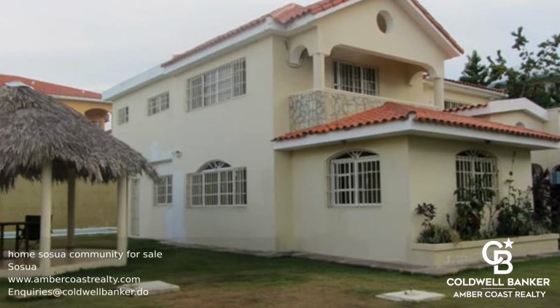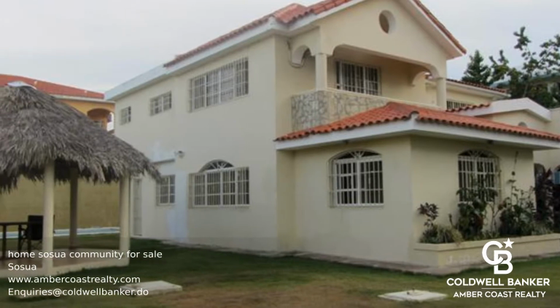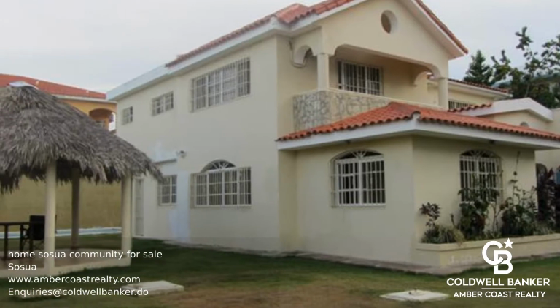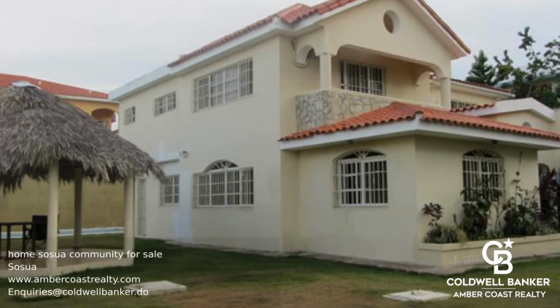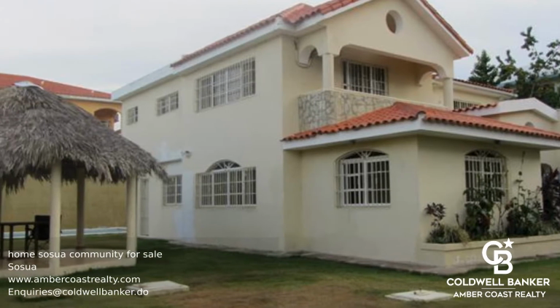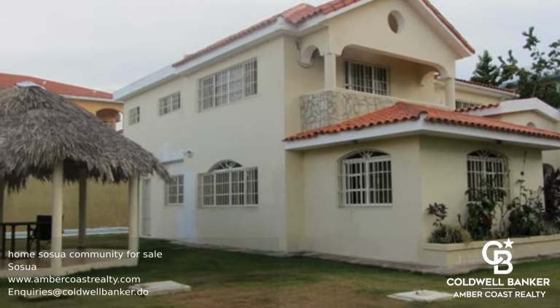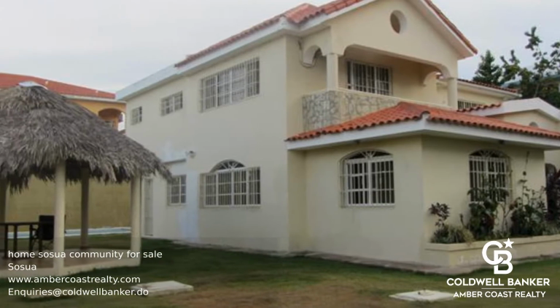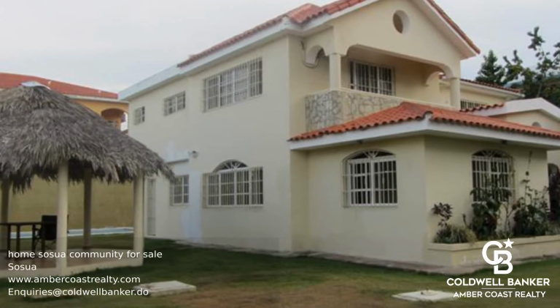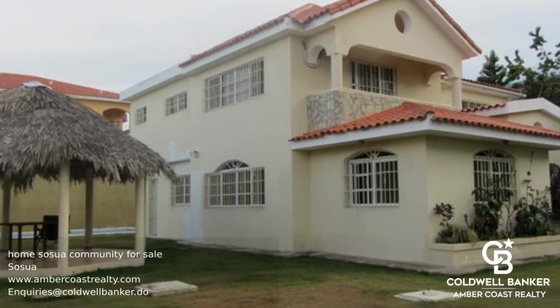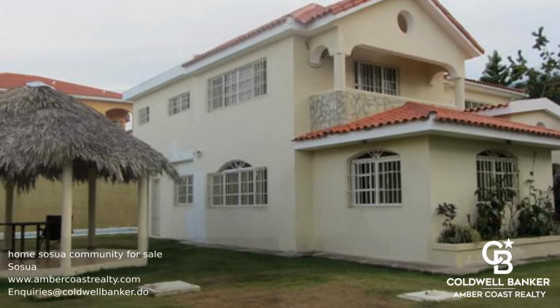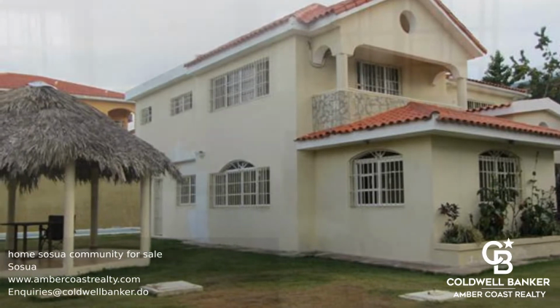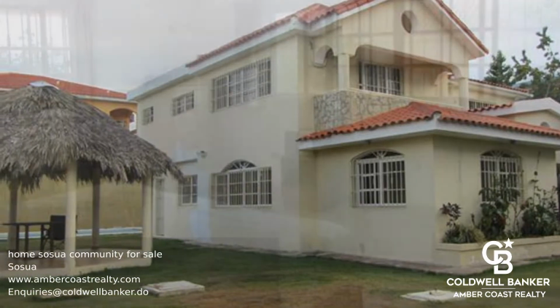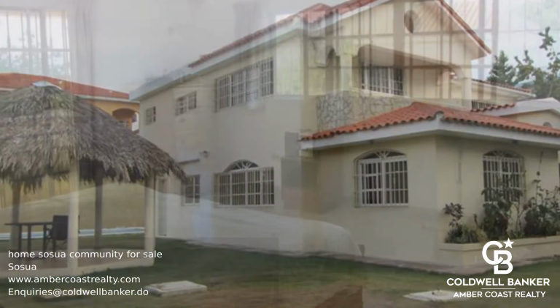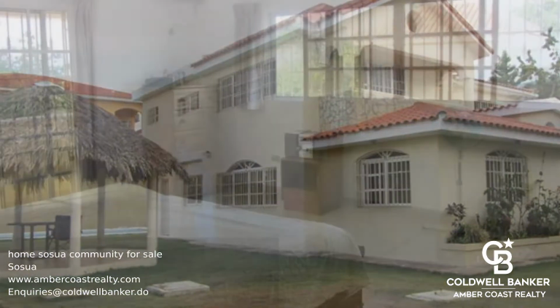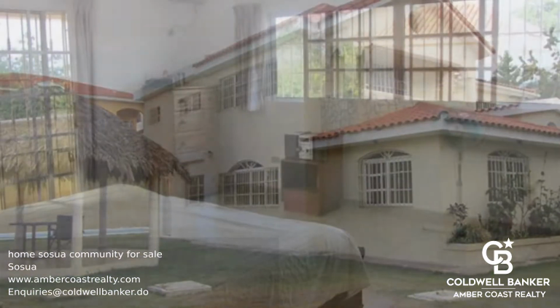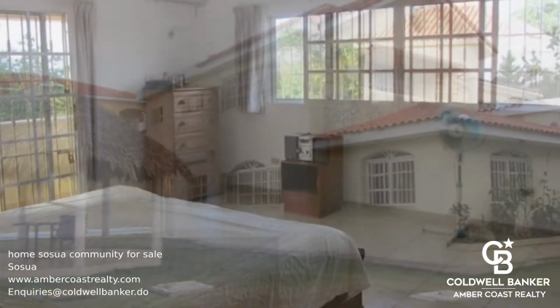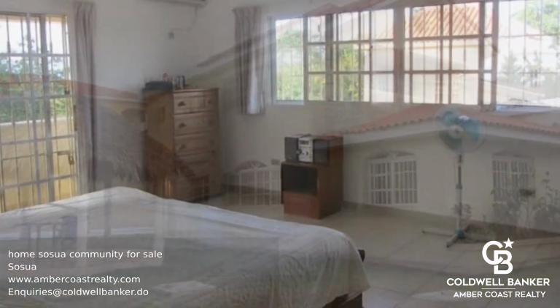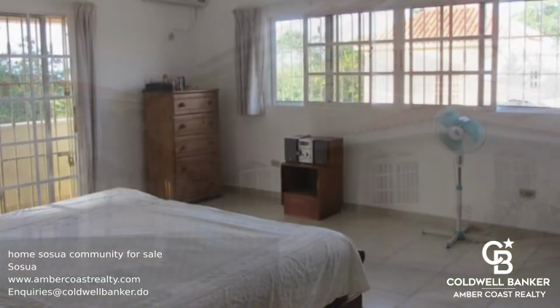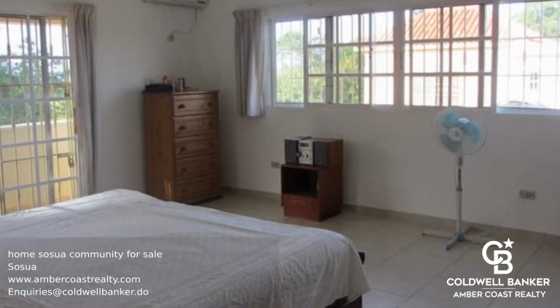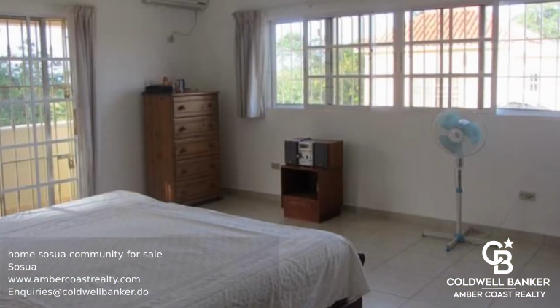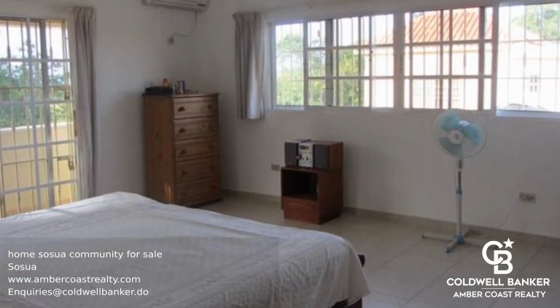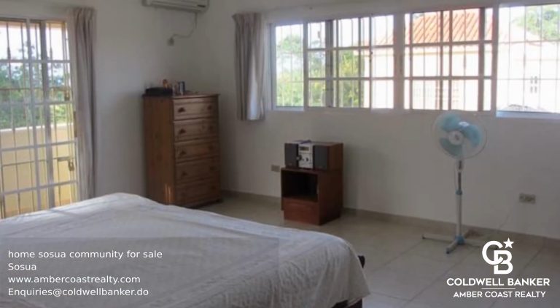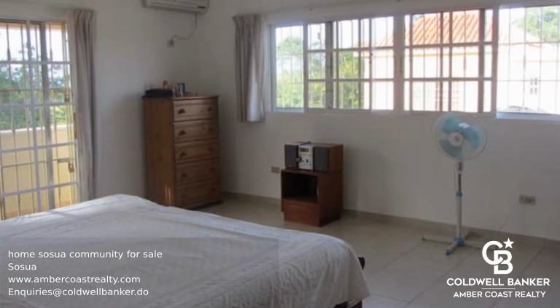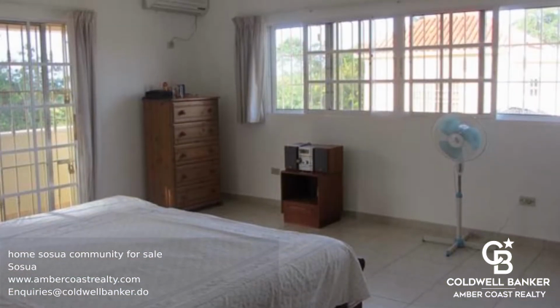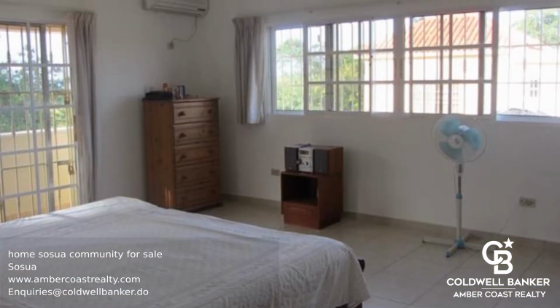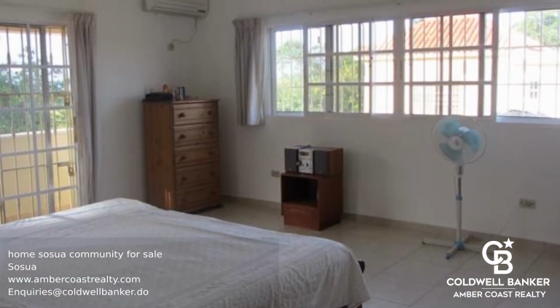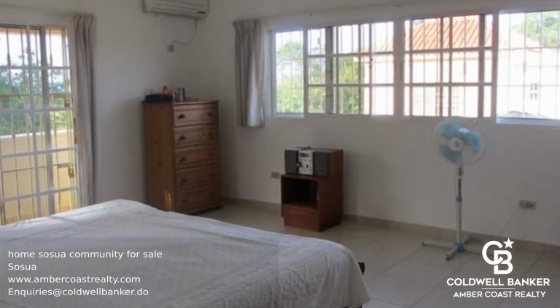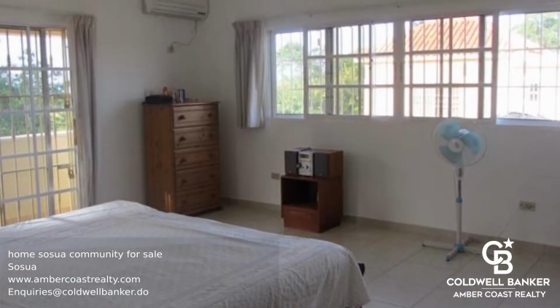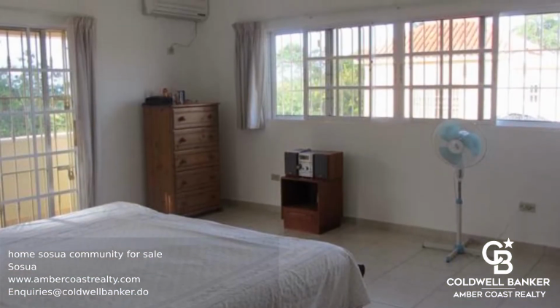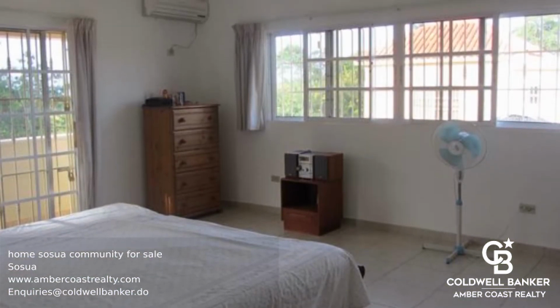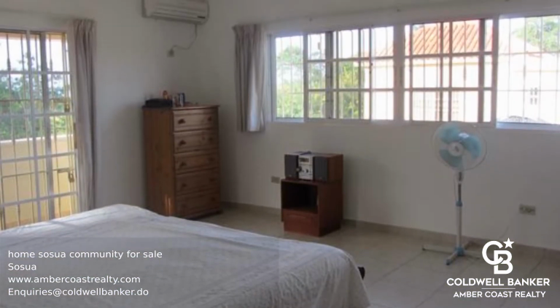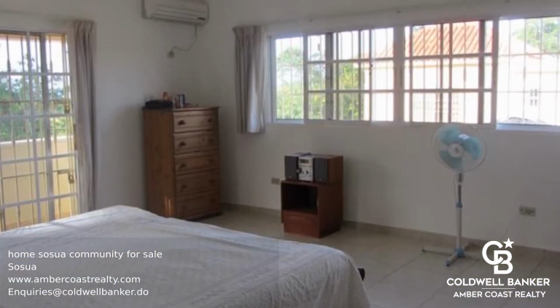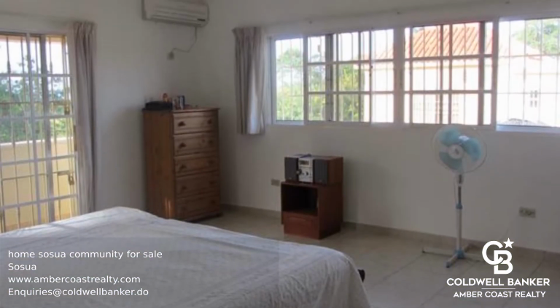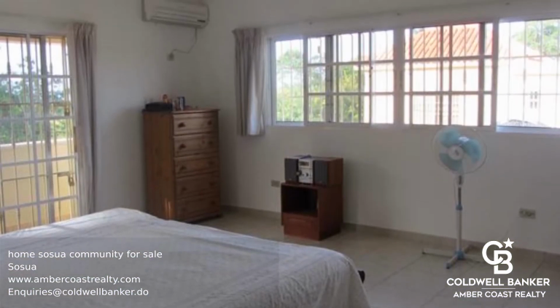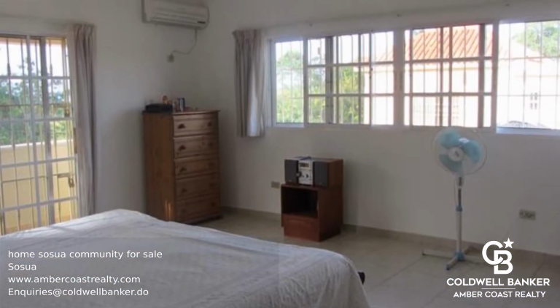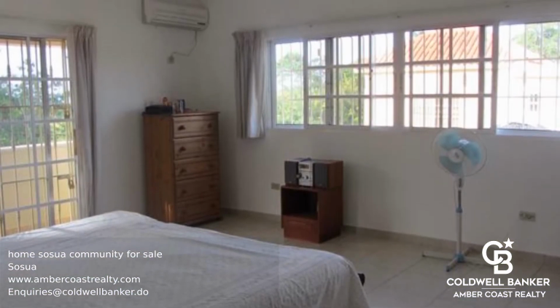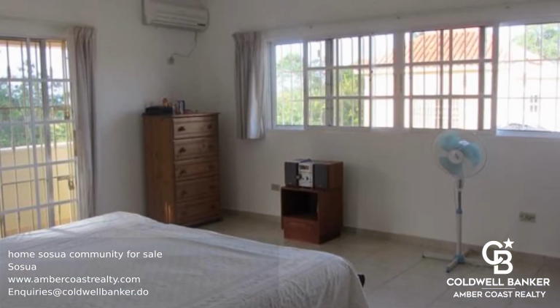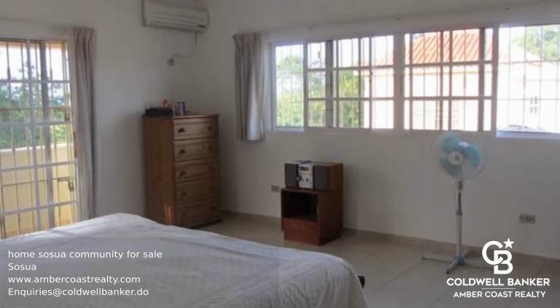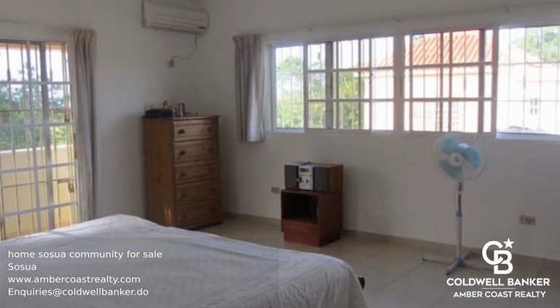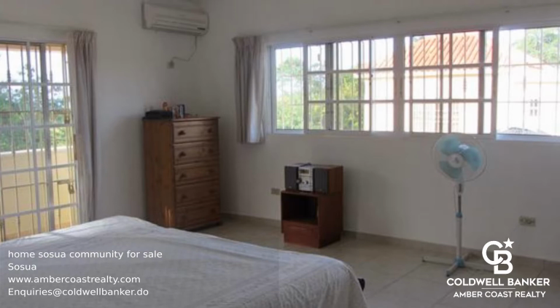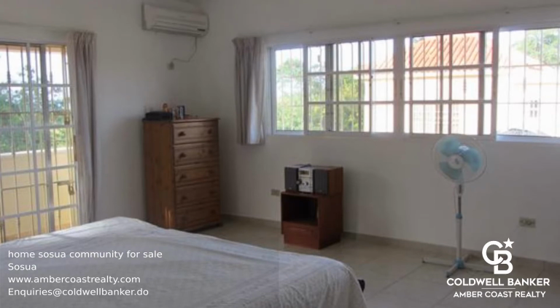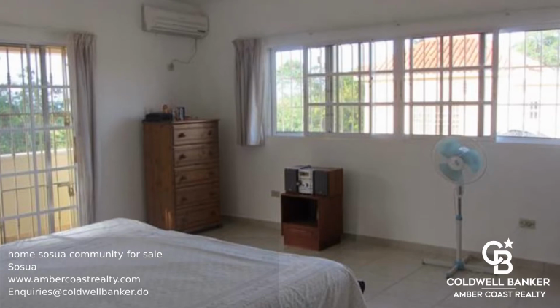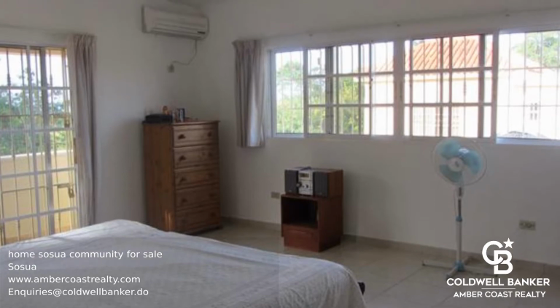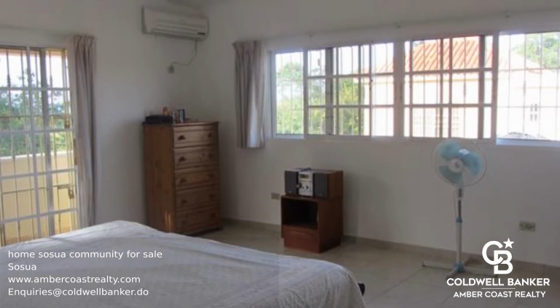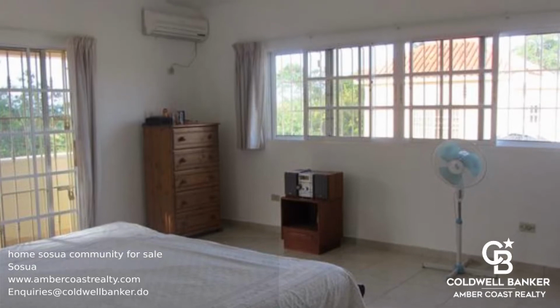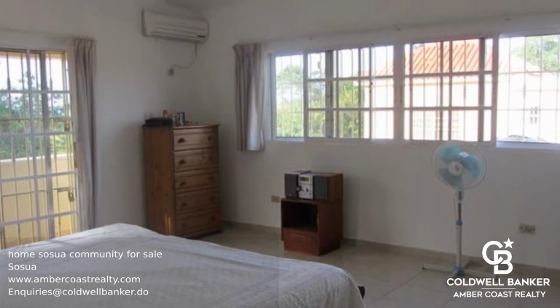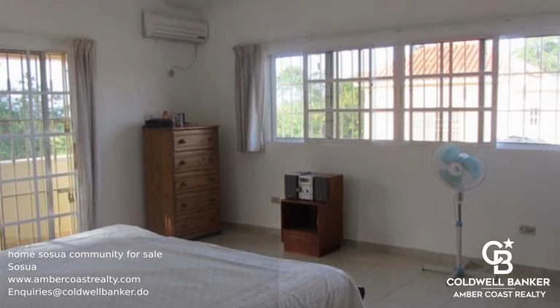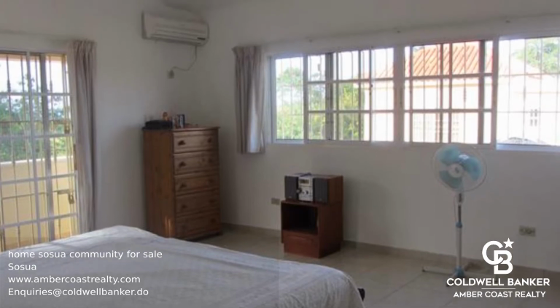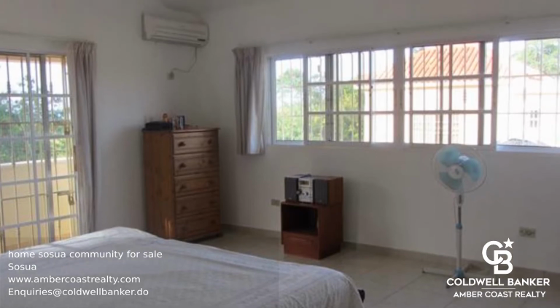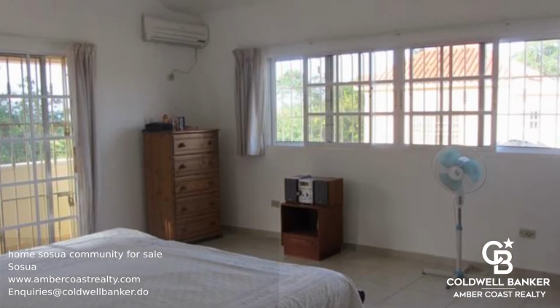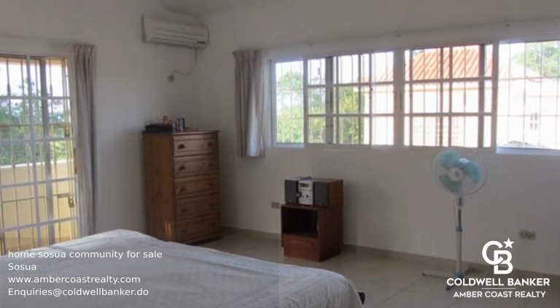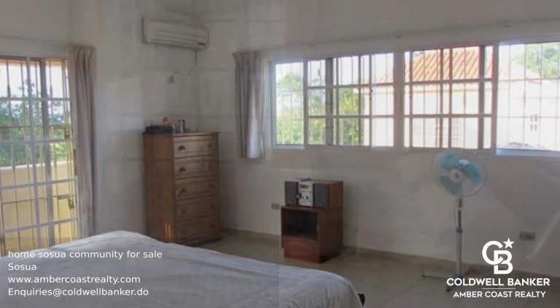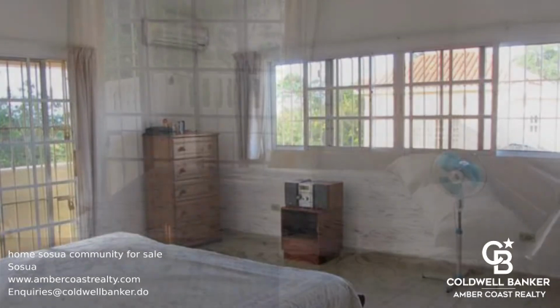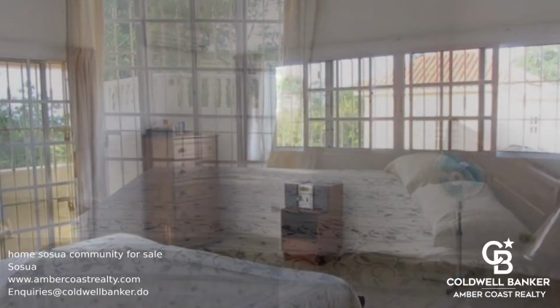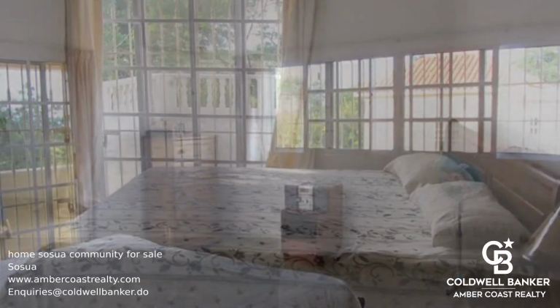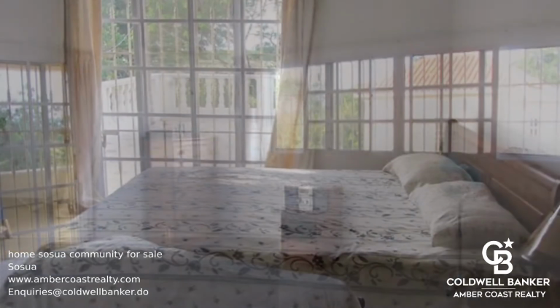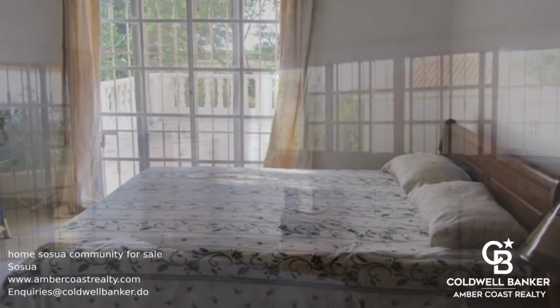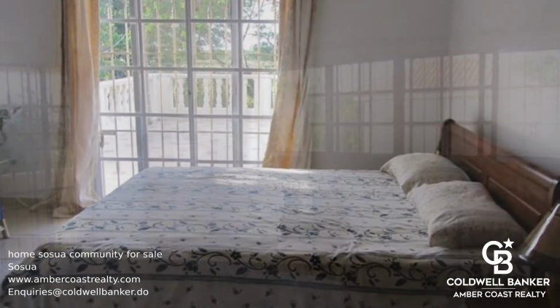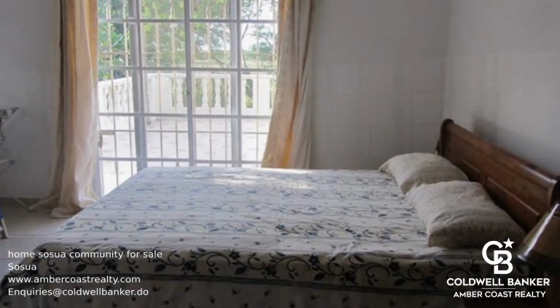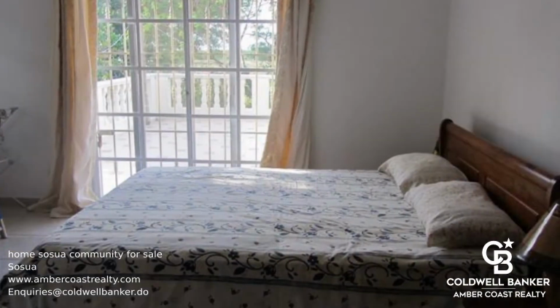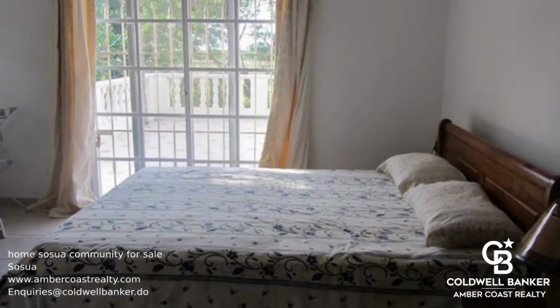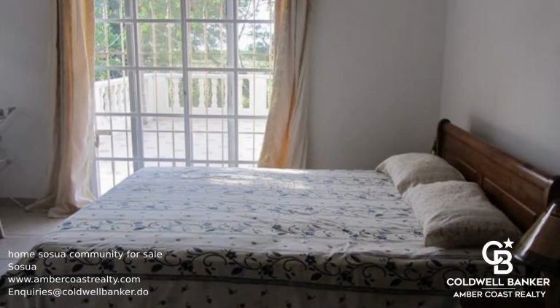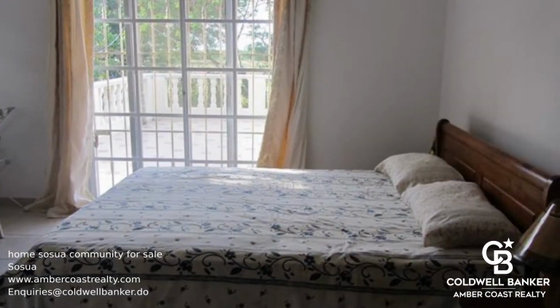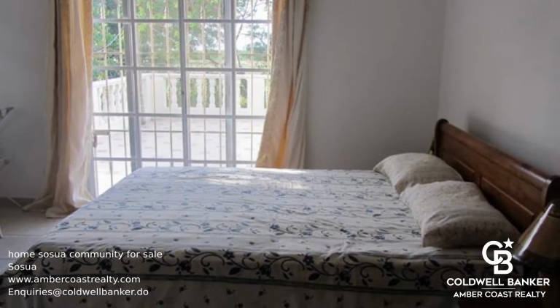This is a very spacious and beautiful home in a quiet community in Sosua, with three large bedrooms and three and a half bathrooms.